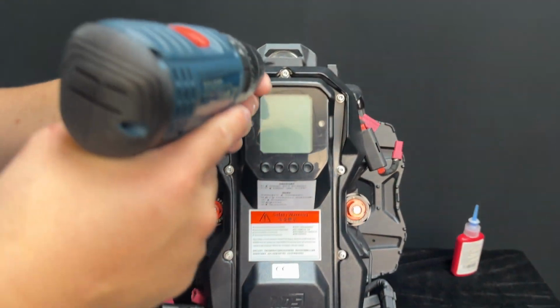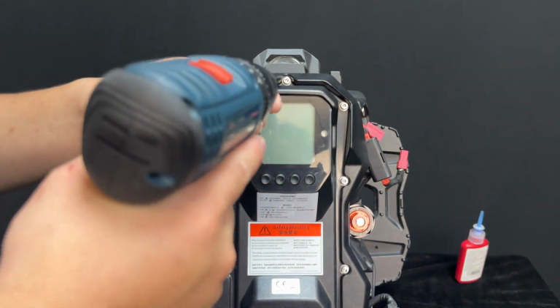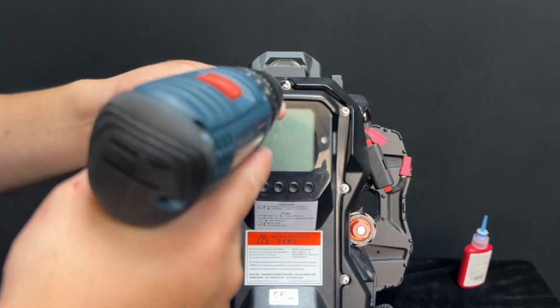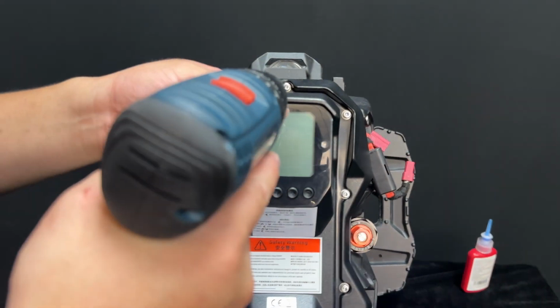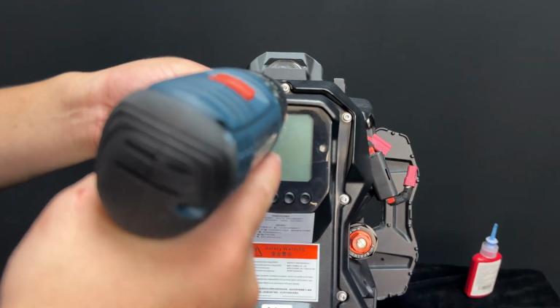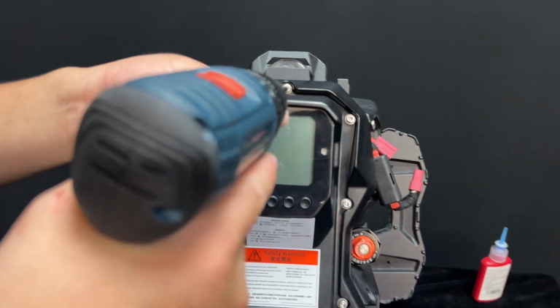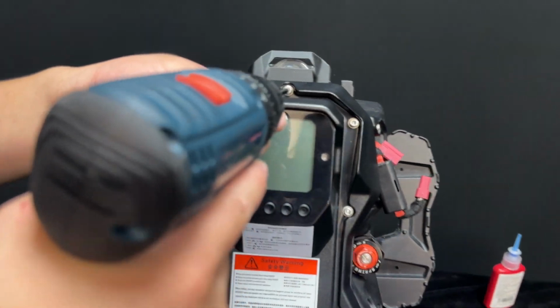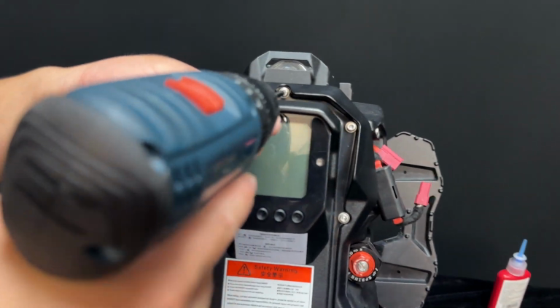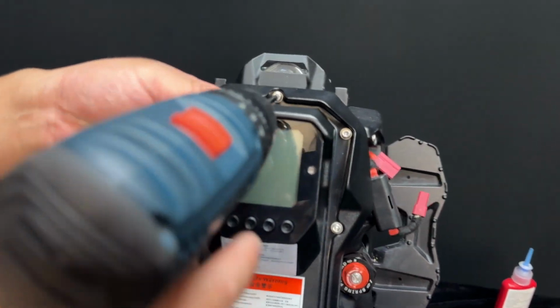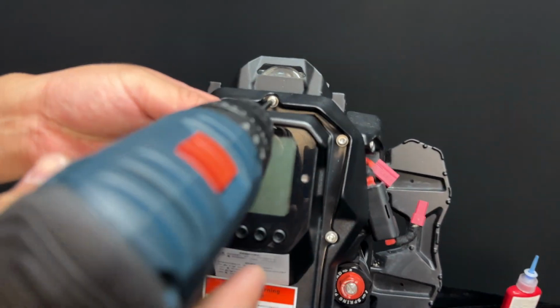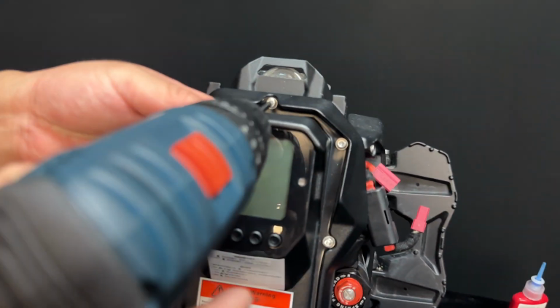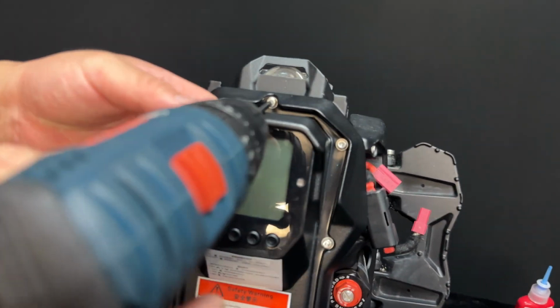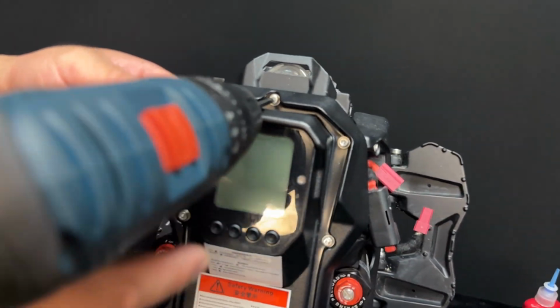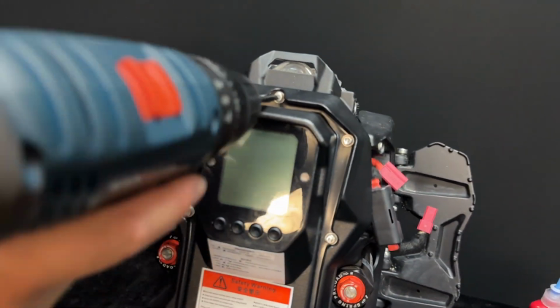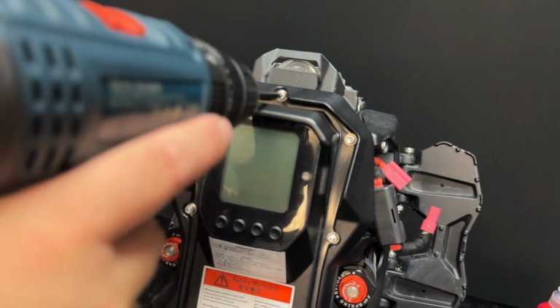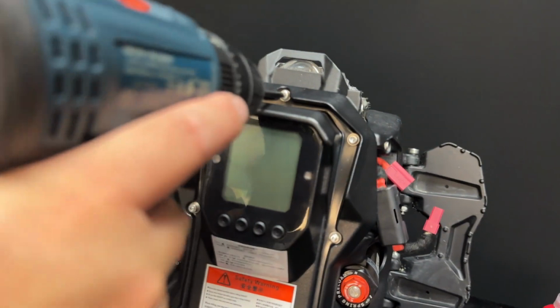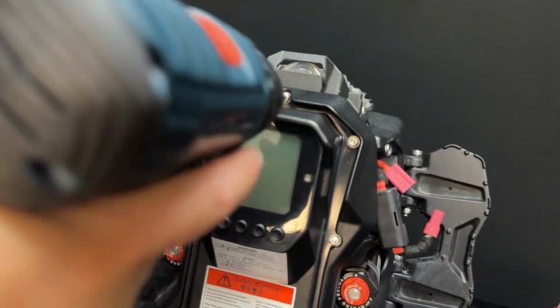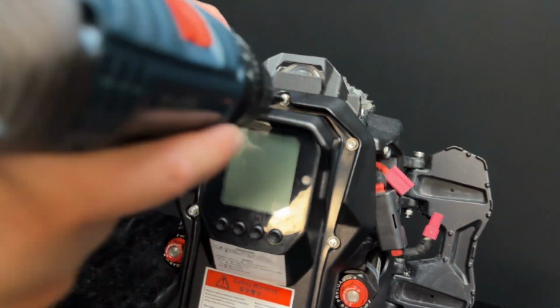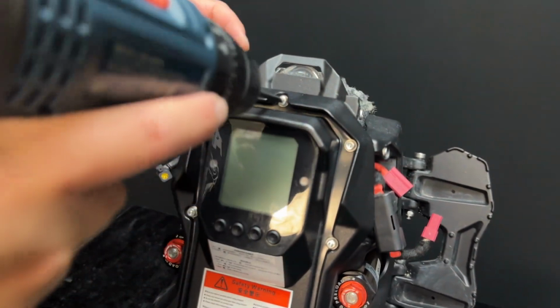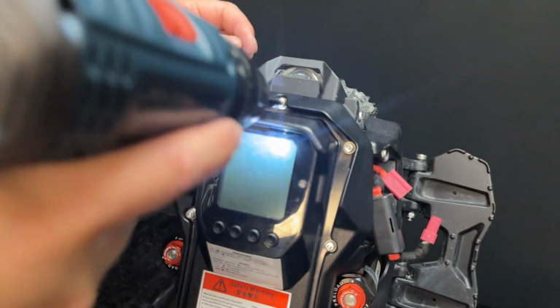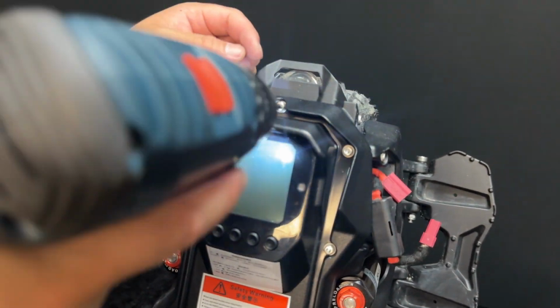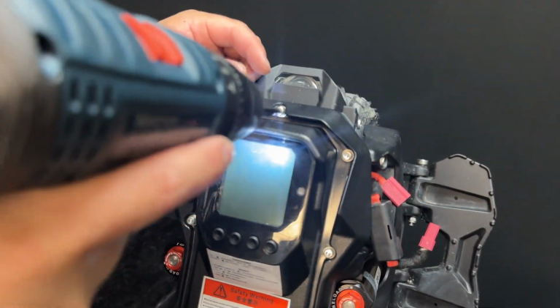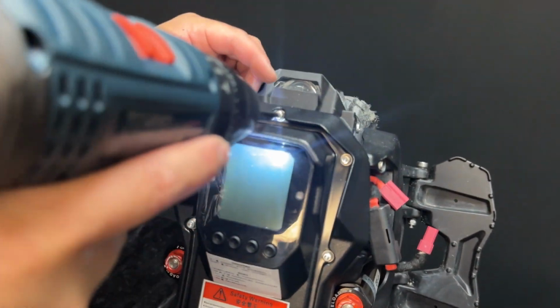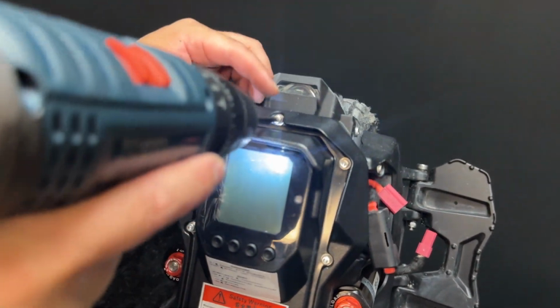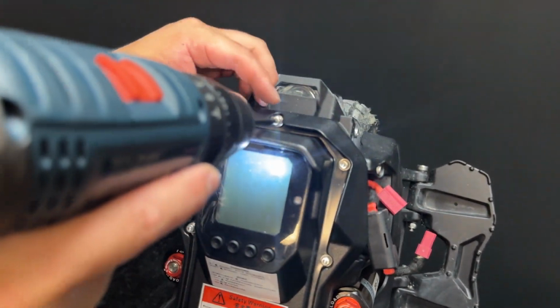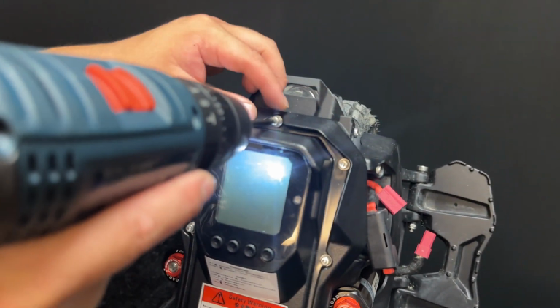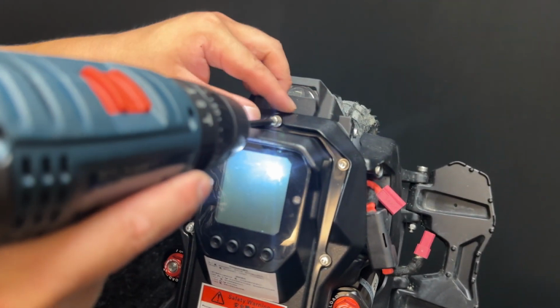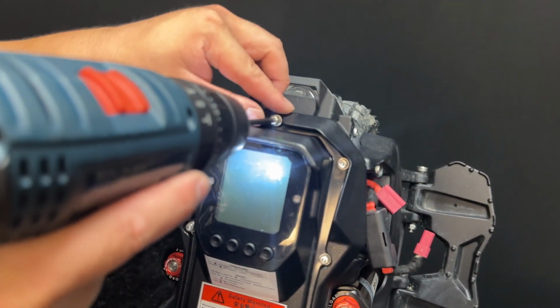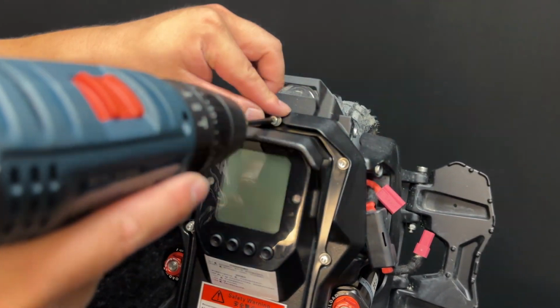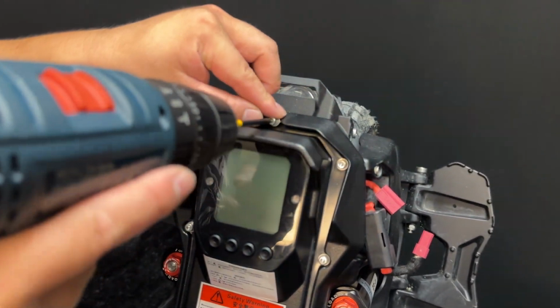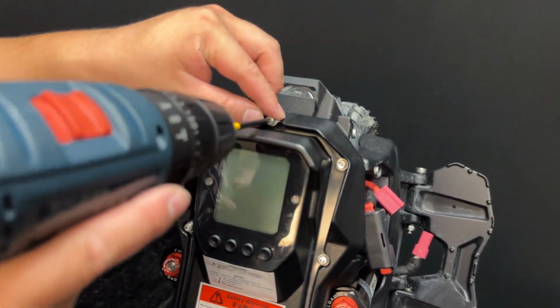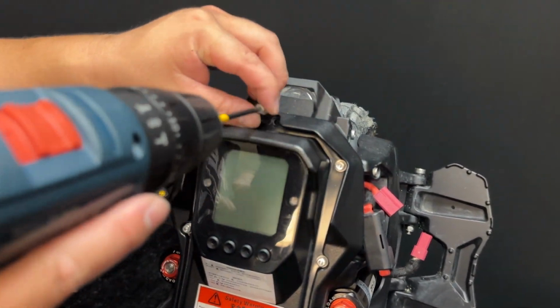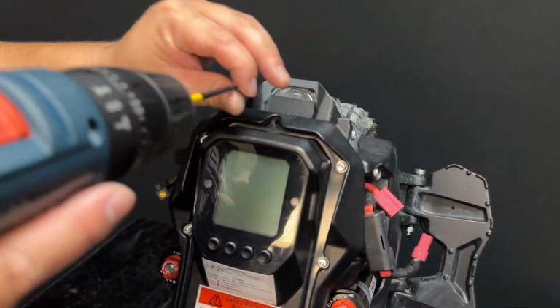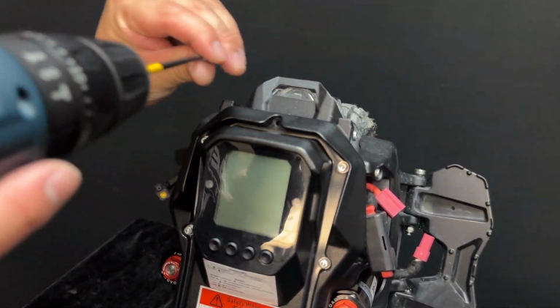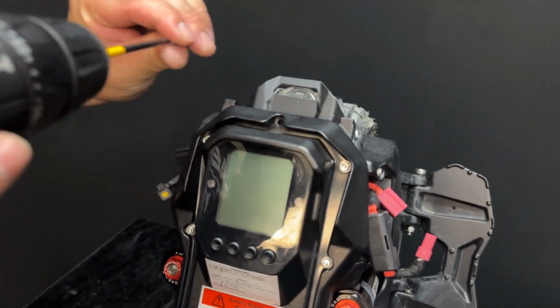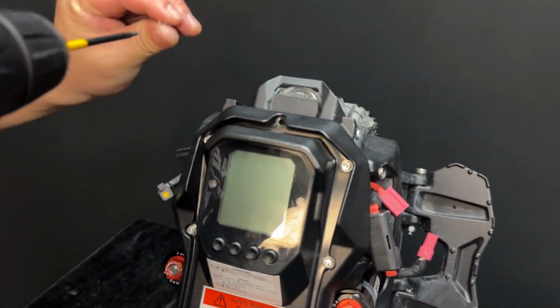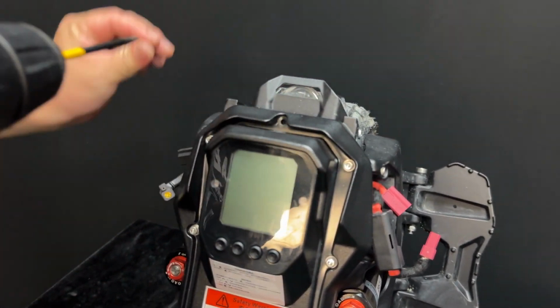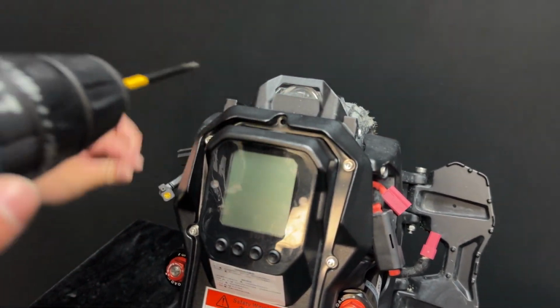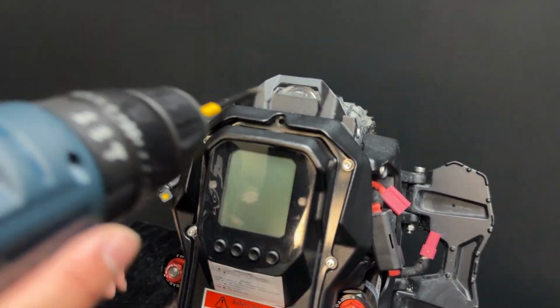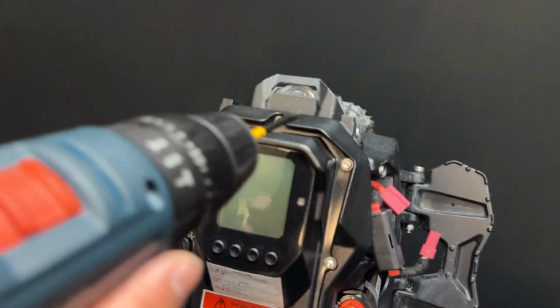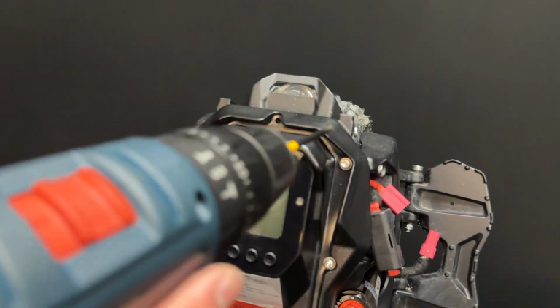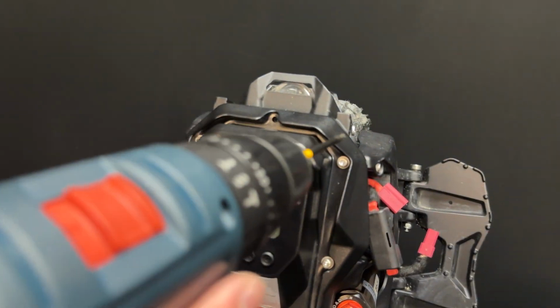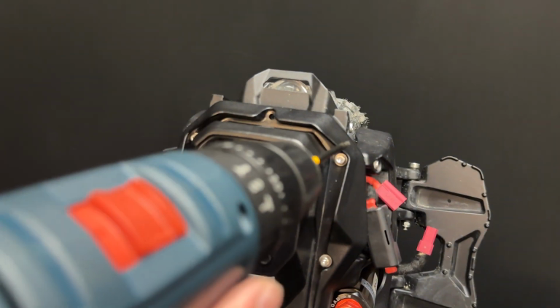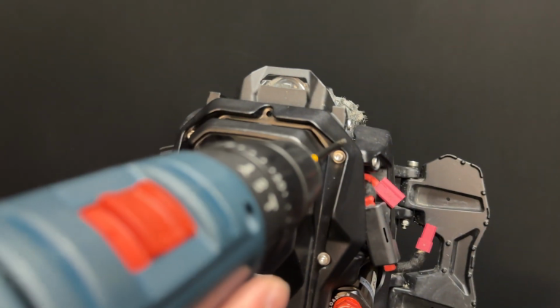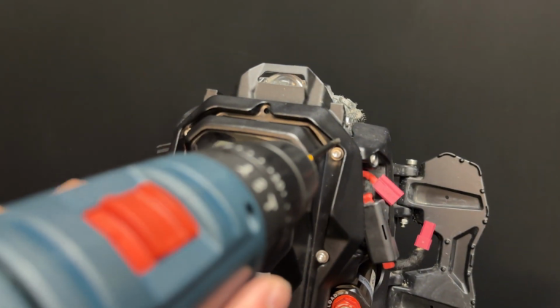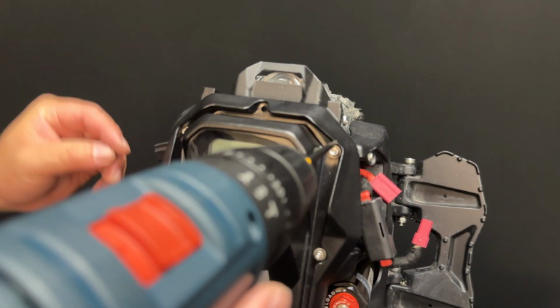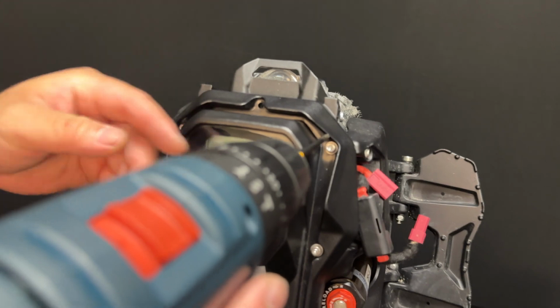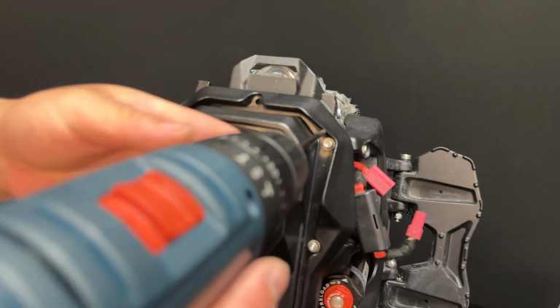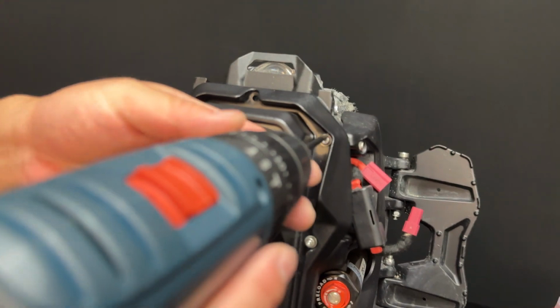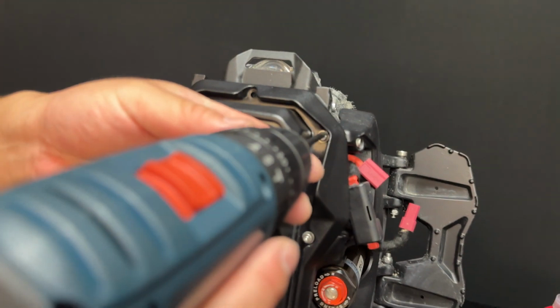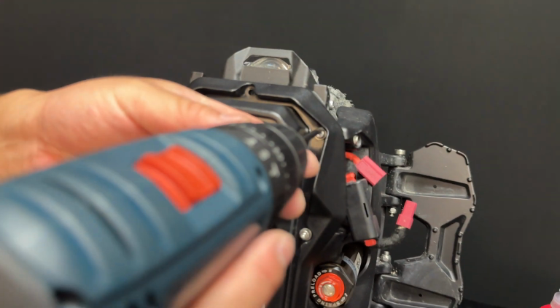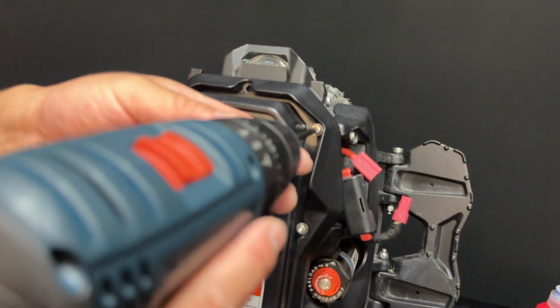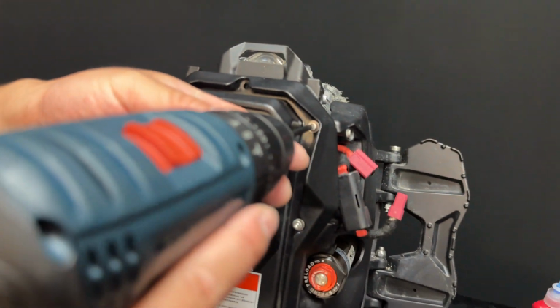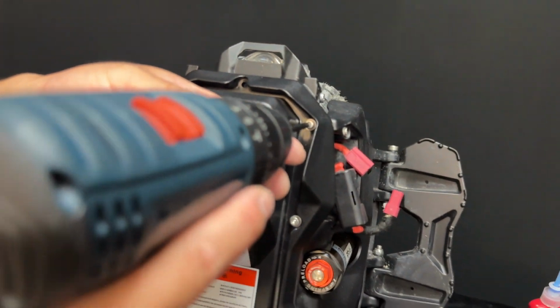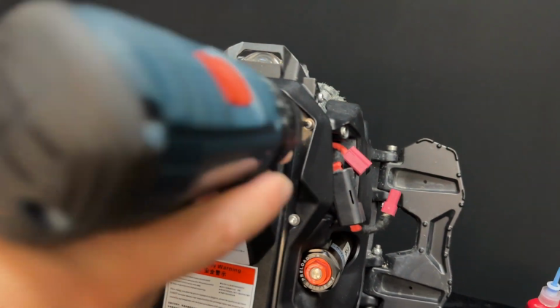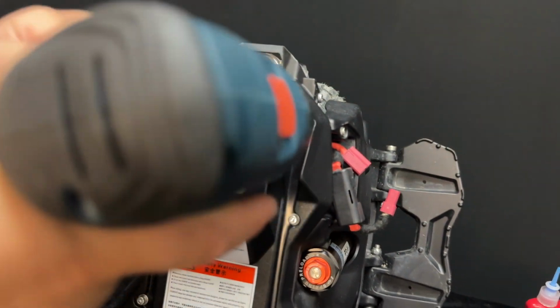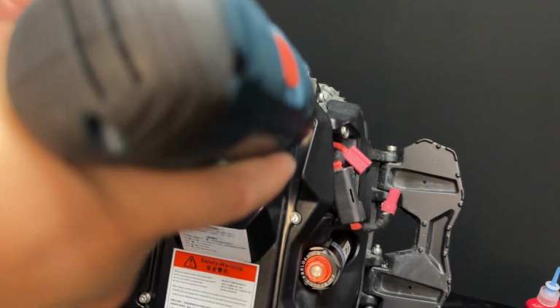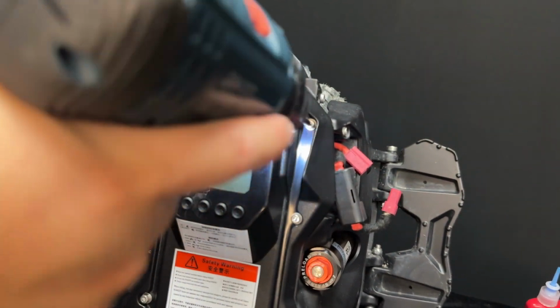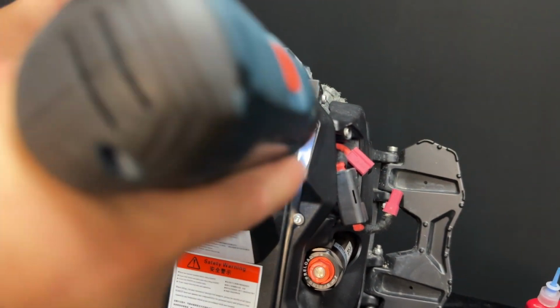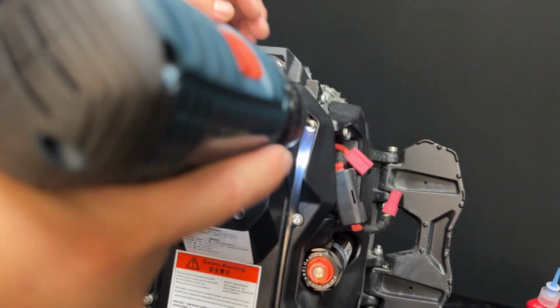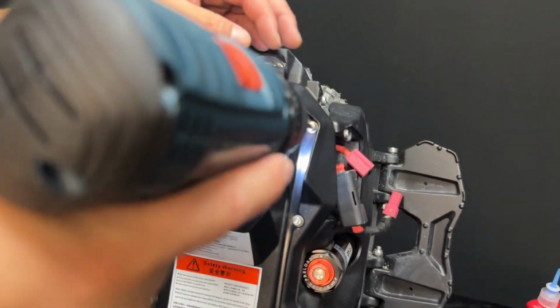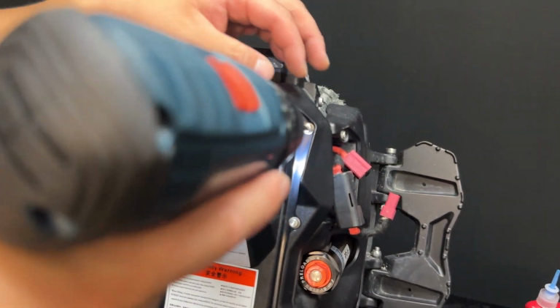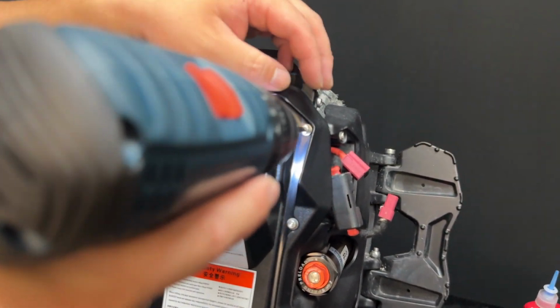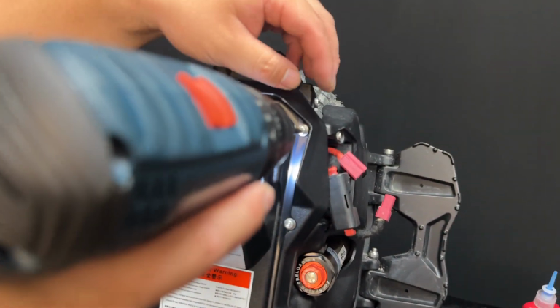Remove the top cover panel. Be aware of the display cable located right underneath. Disconnect that as well.